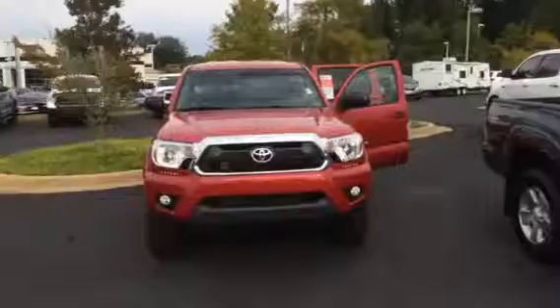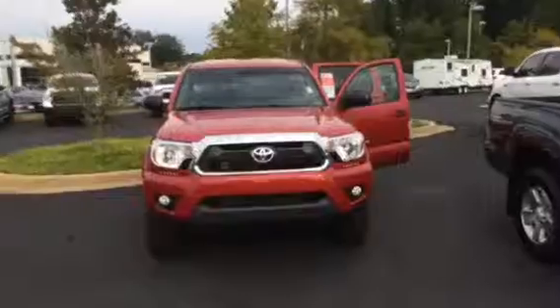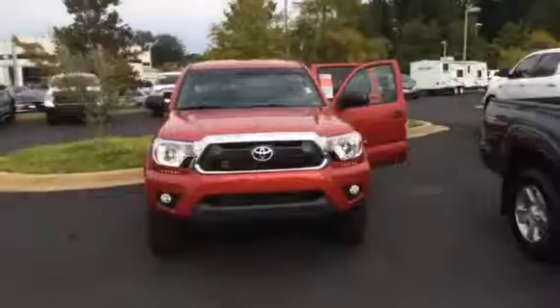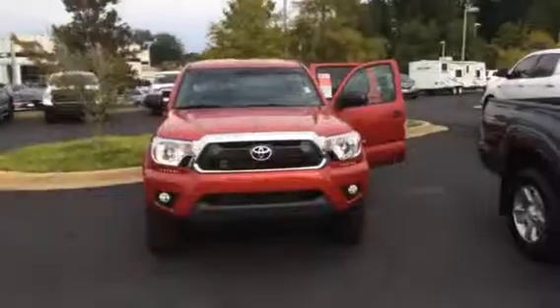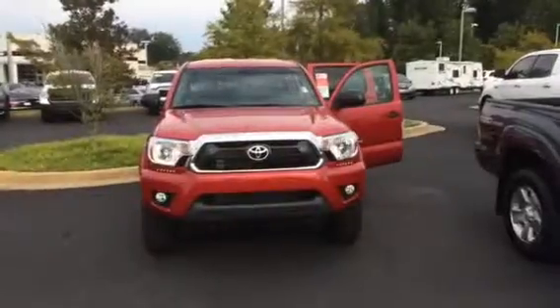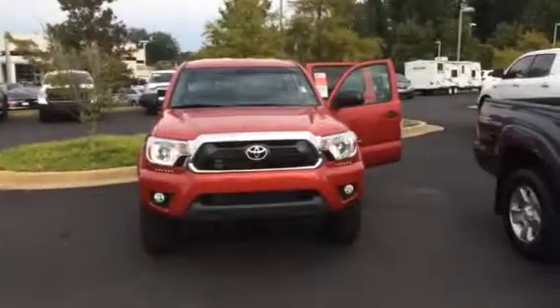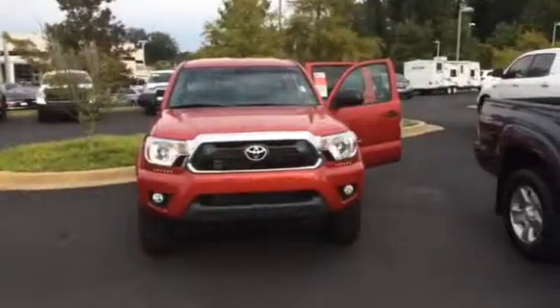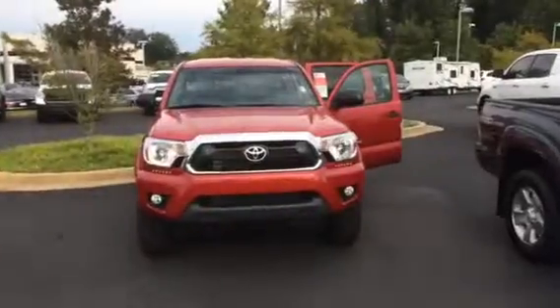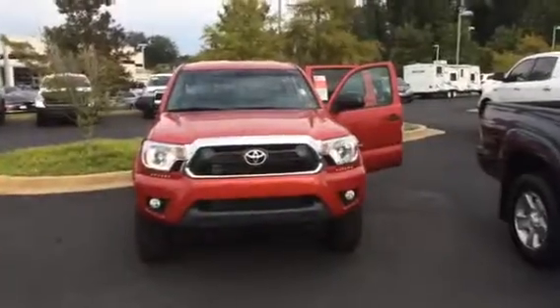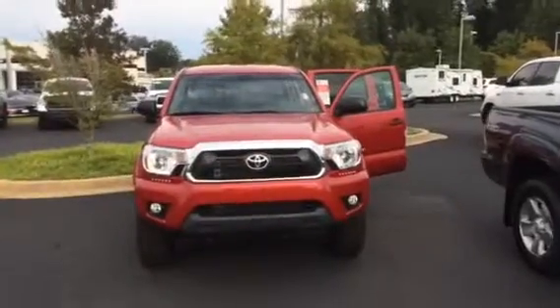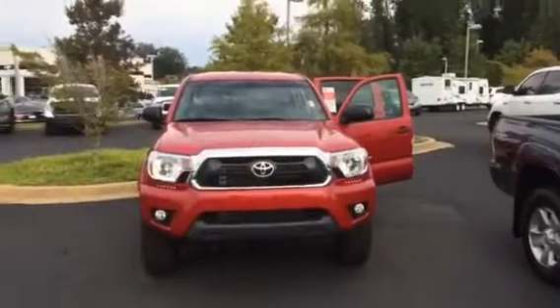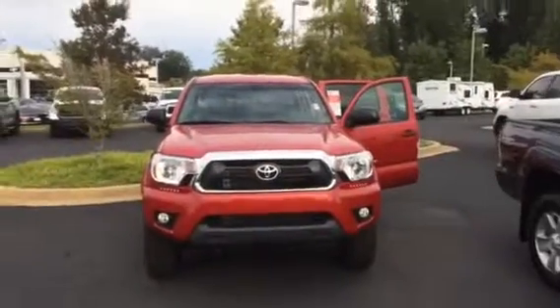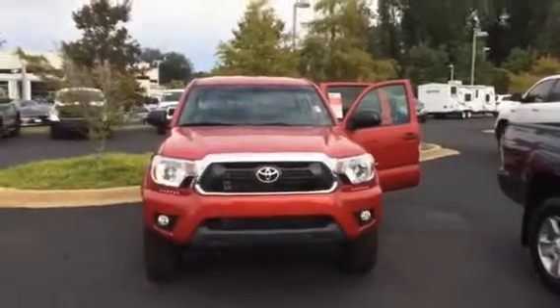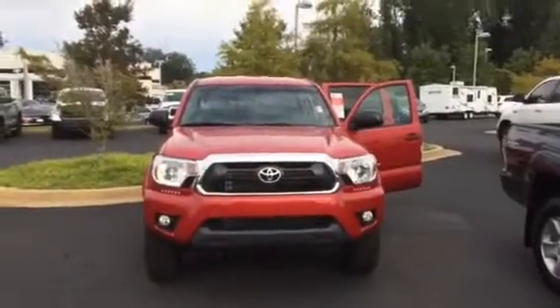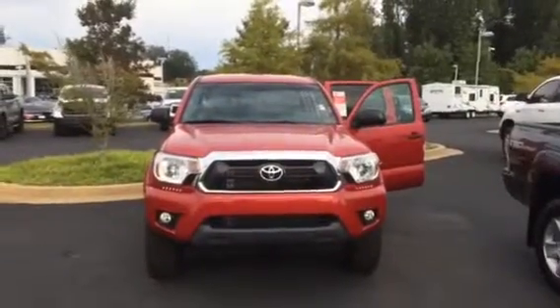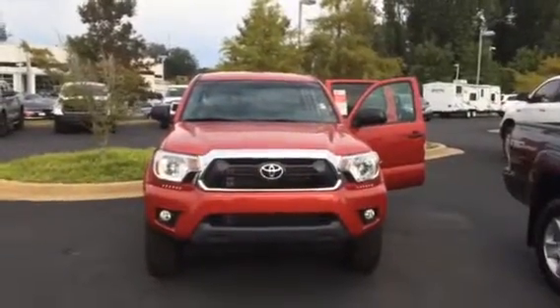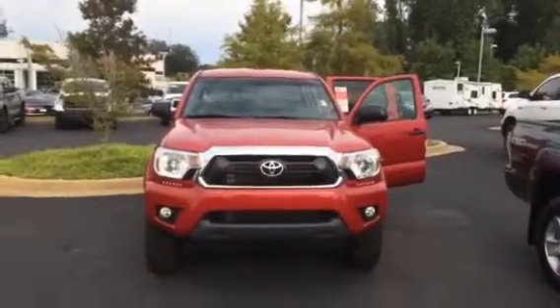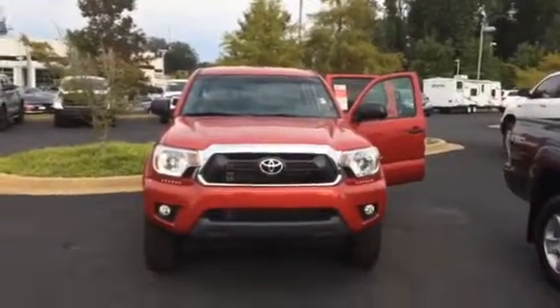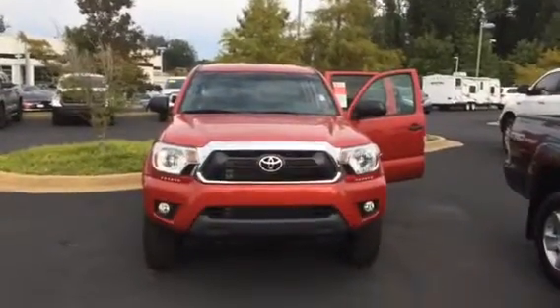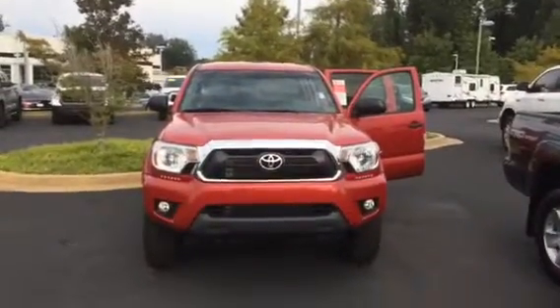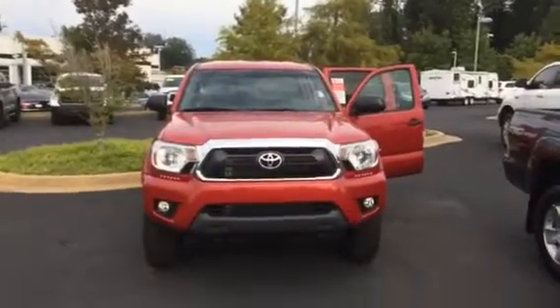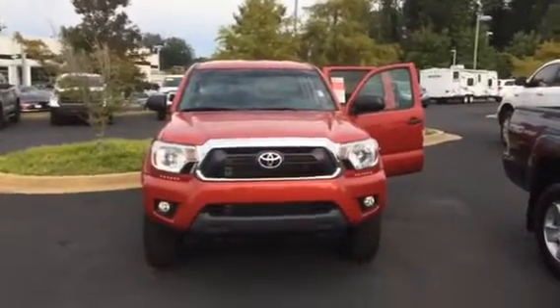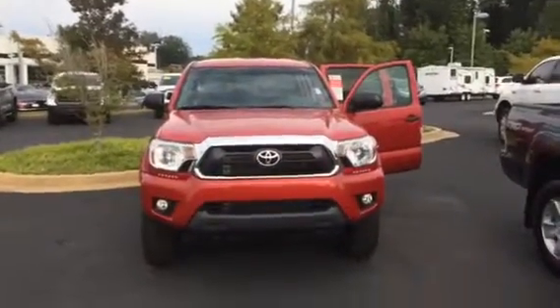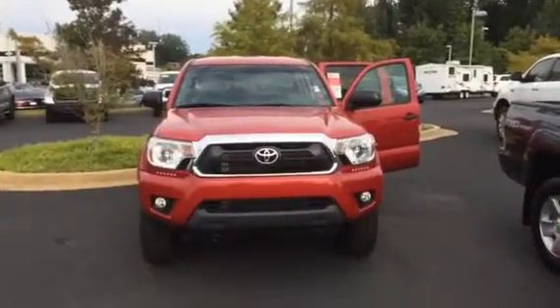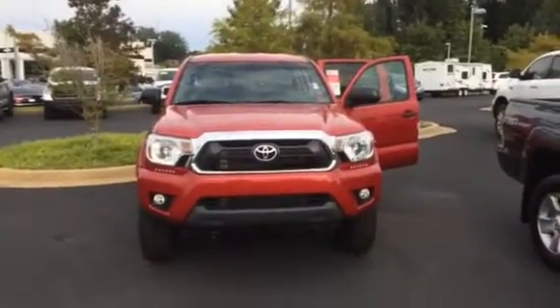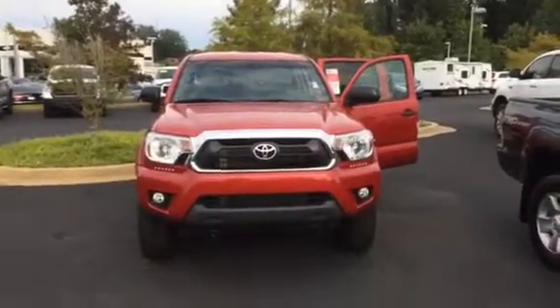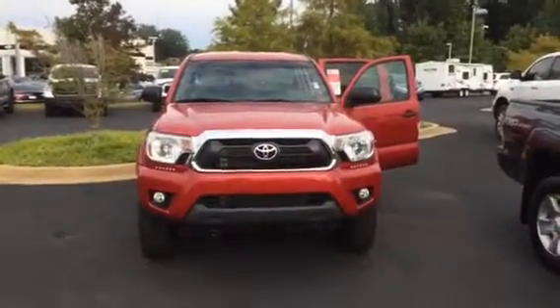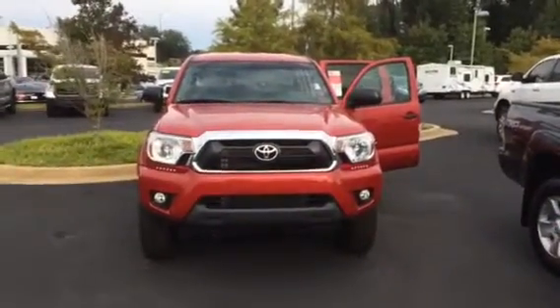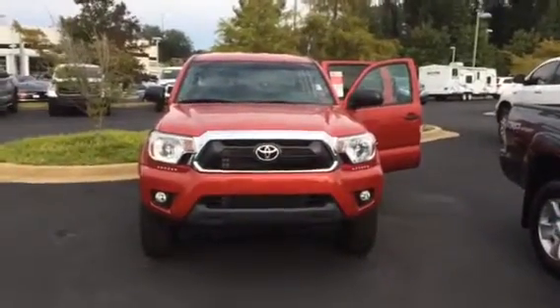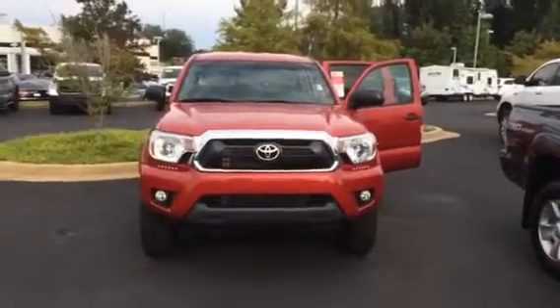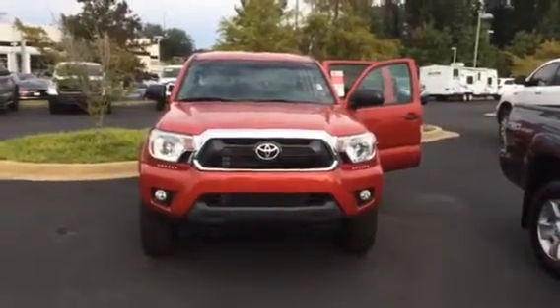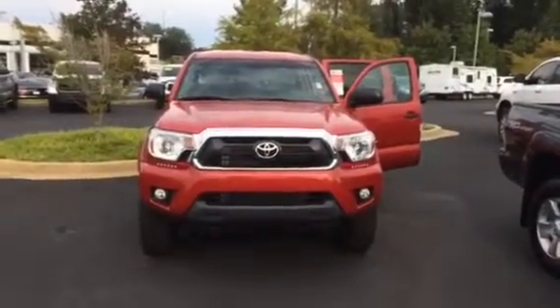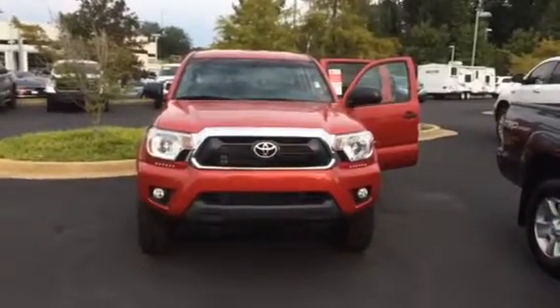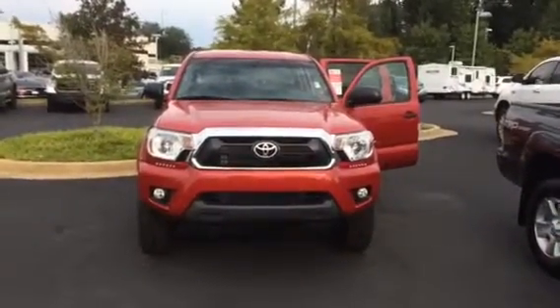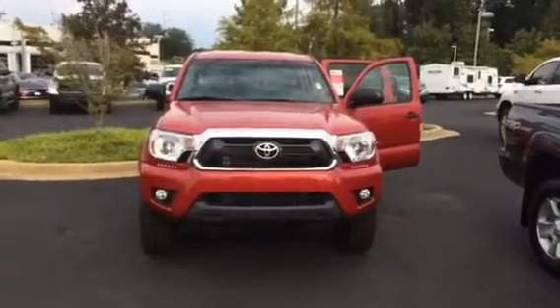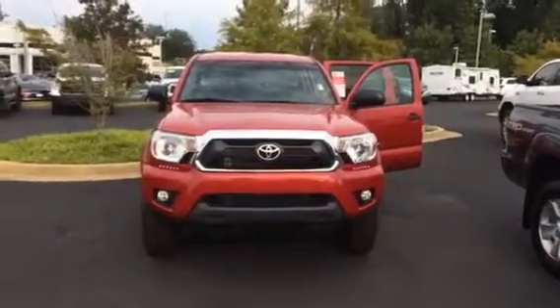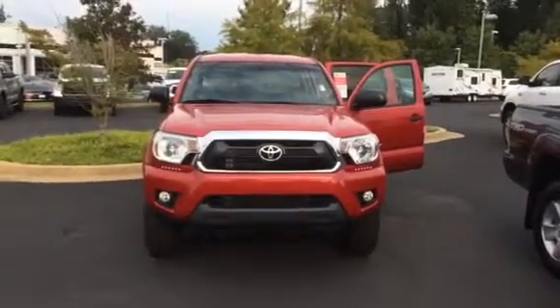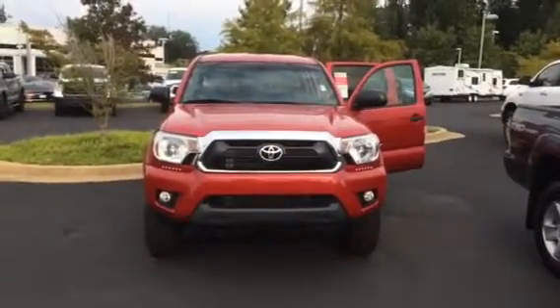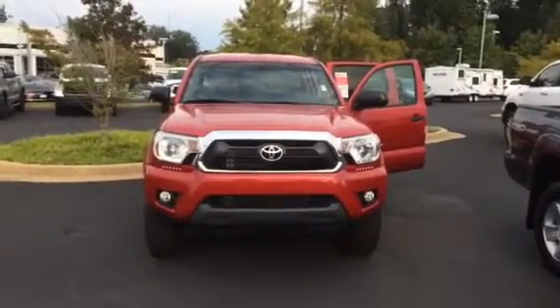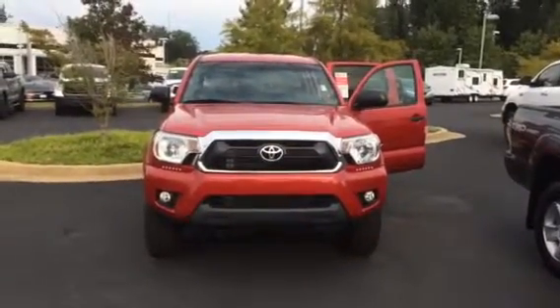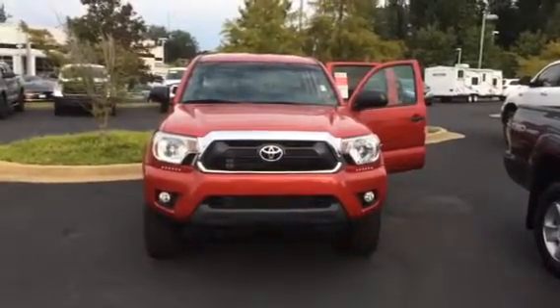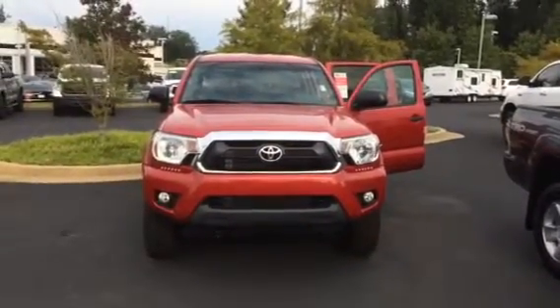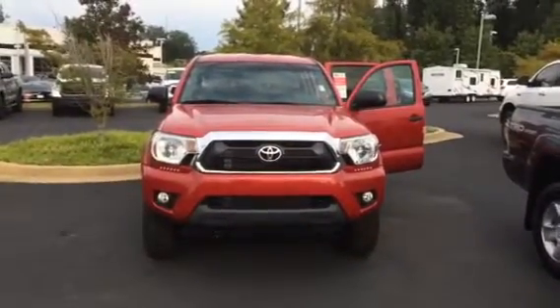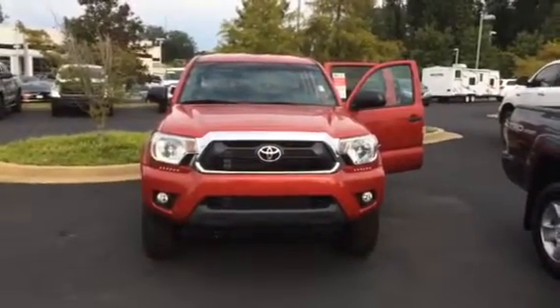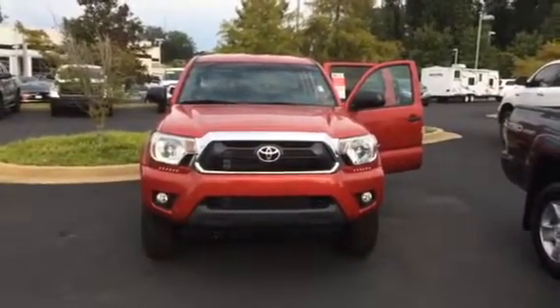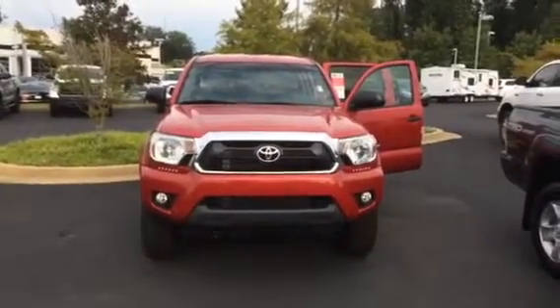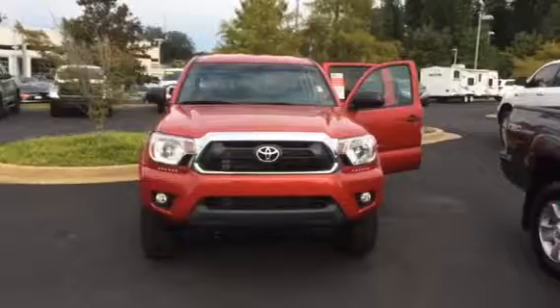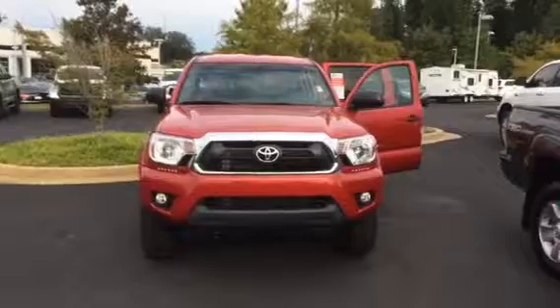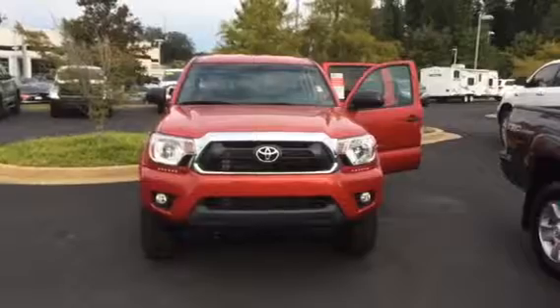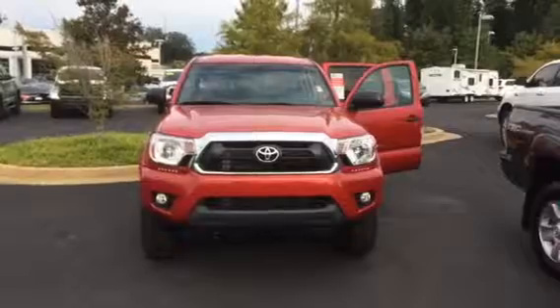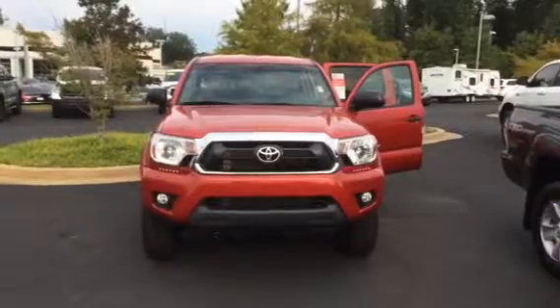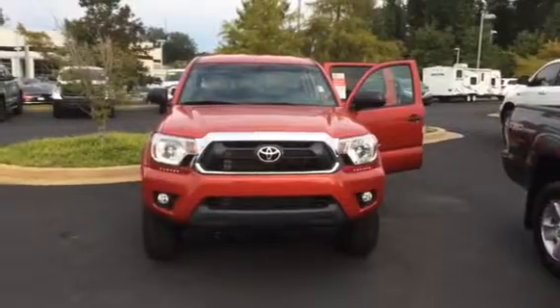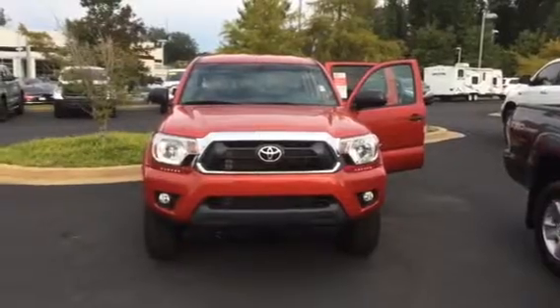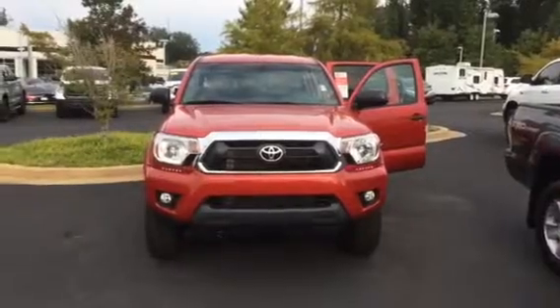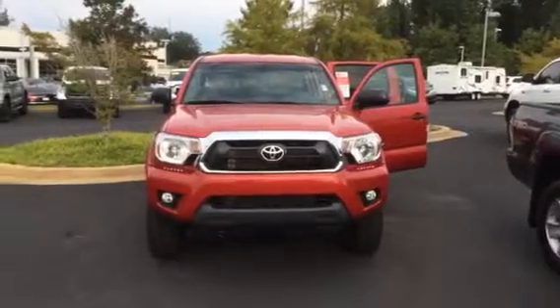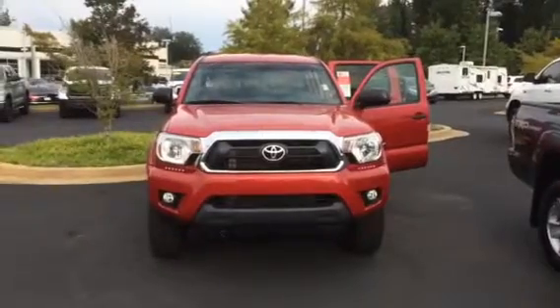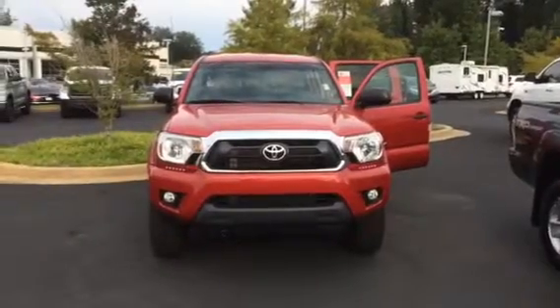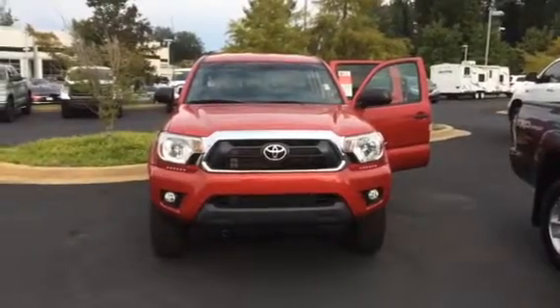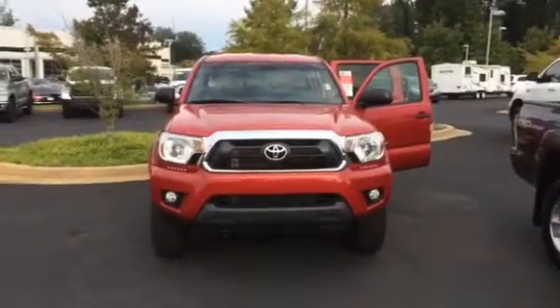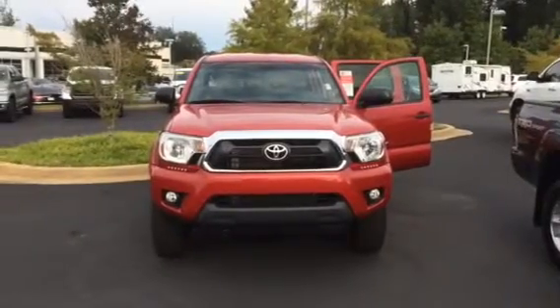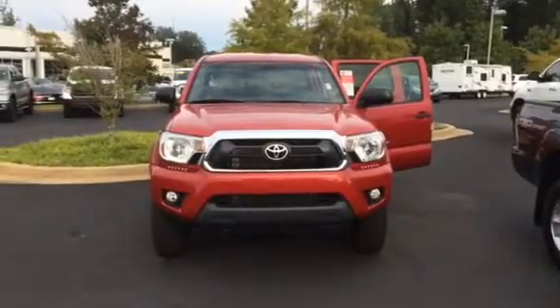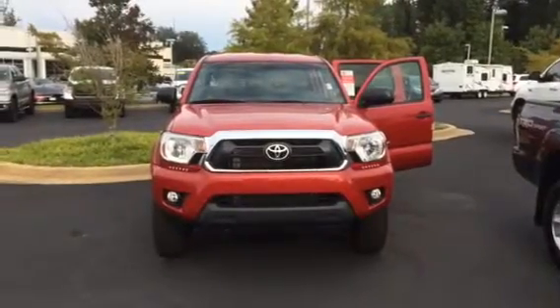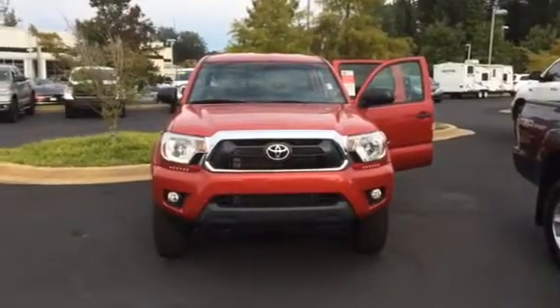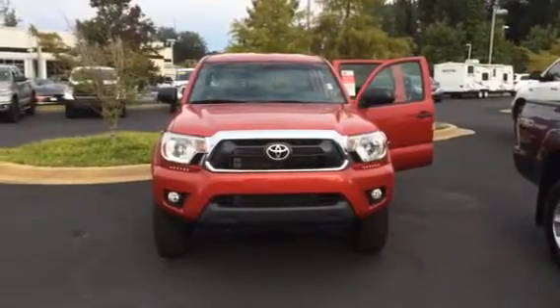Hello Lynn, this is Wanda with LaGrange Toyota. Just doing a short walk around on the 2015 Toyota Tacoma for you.